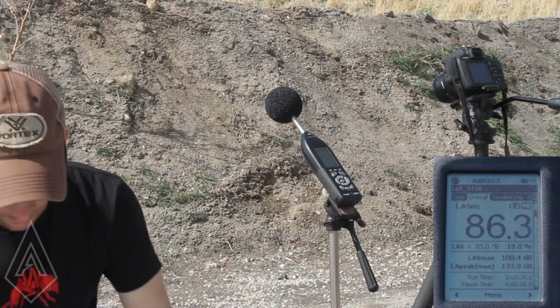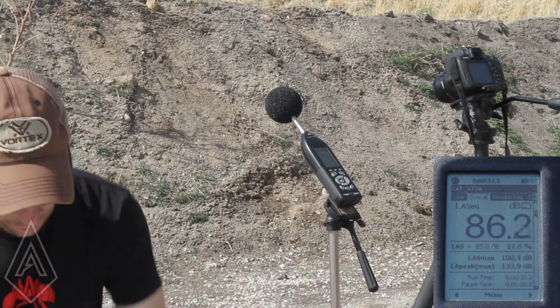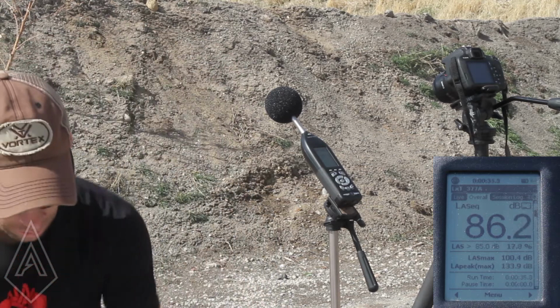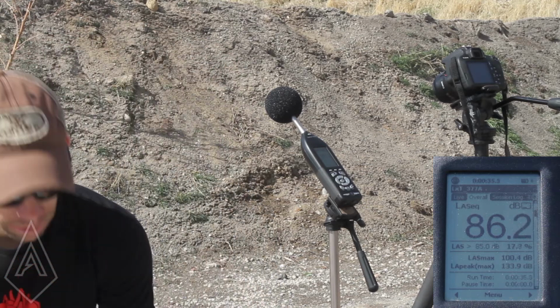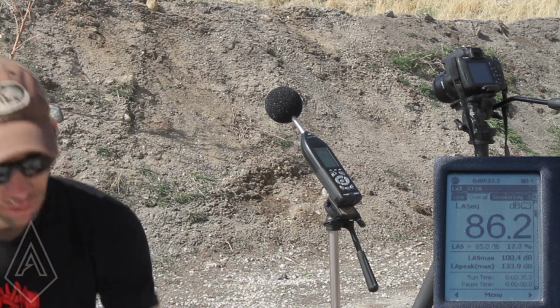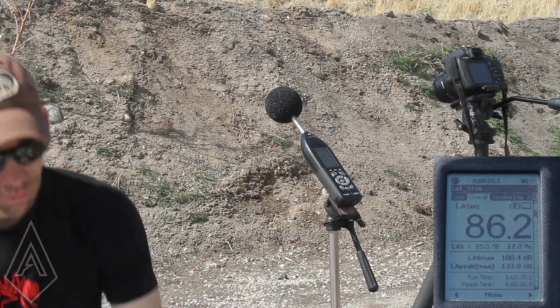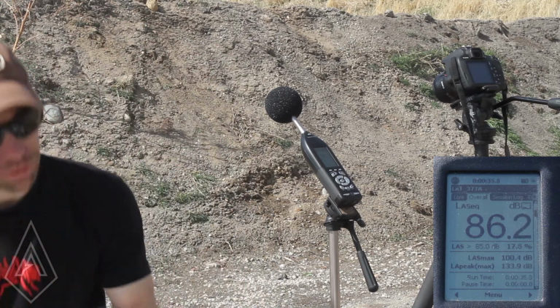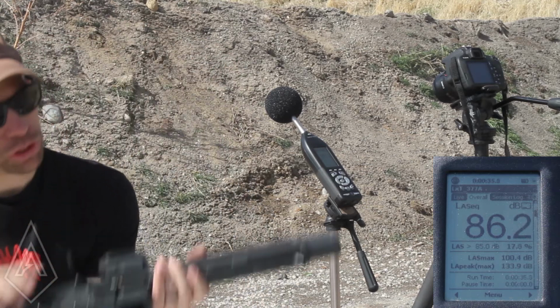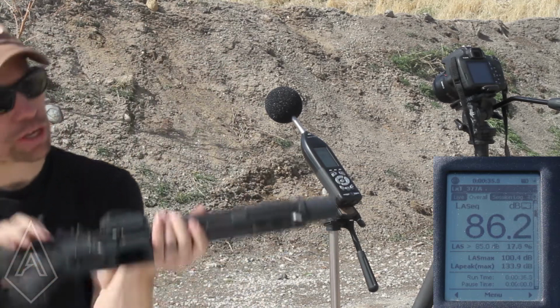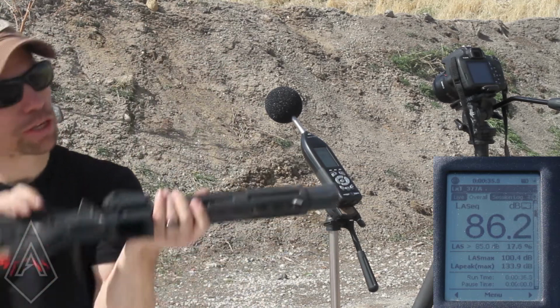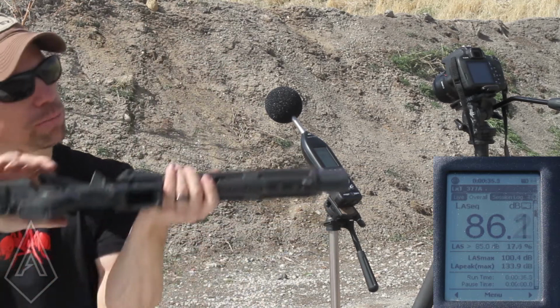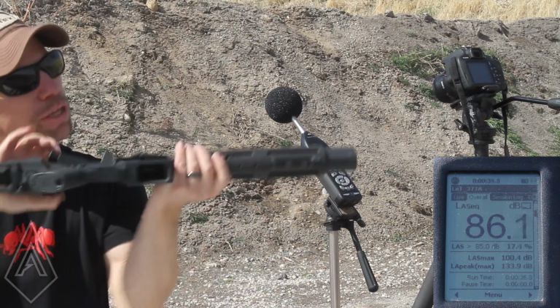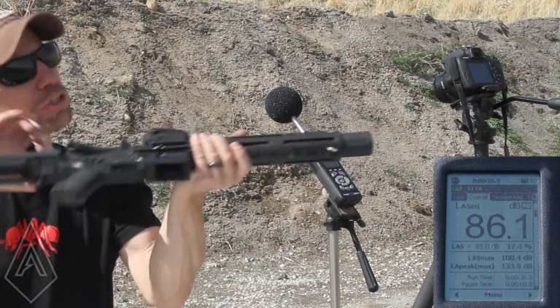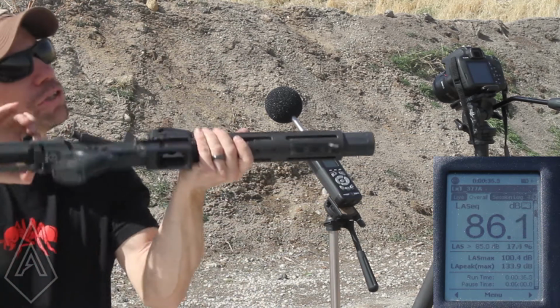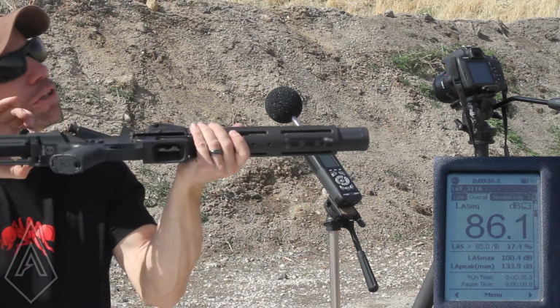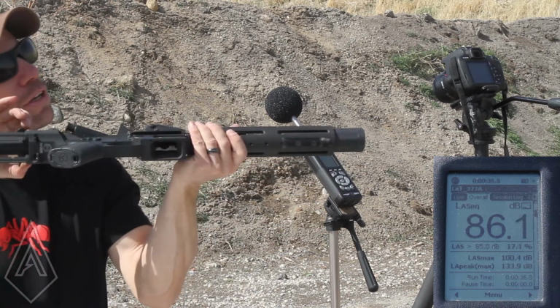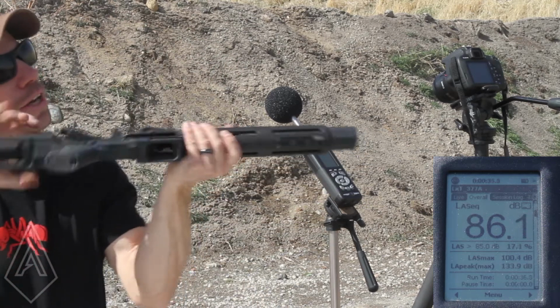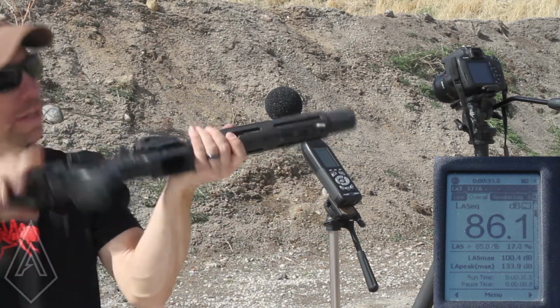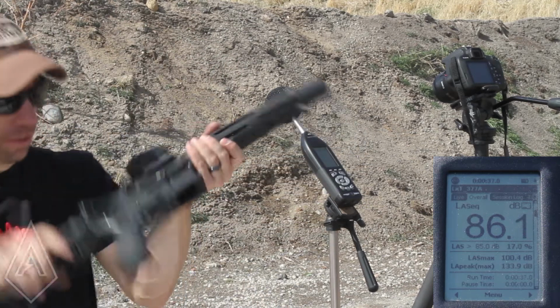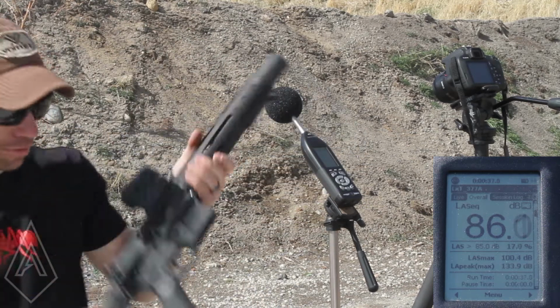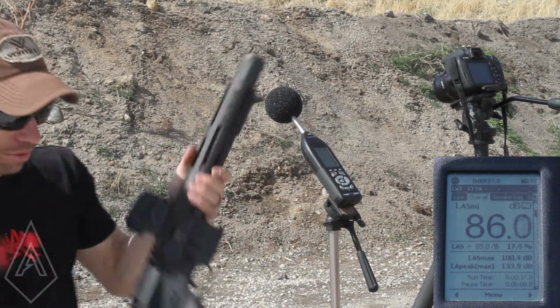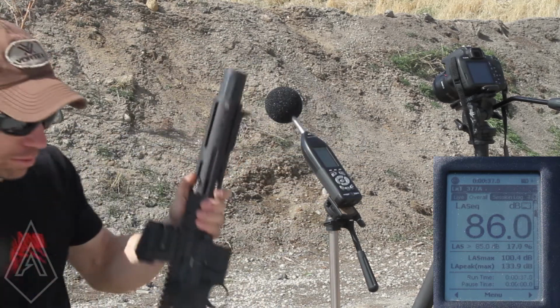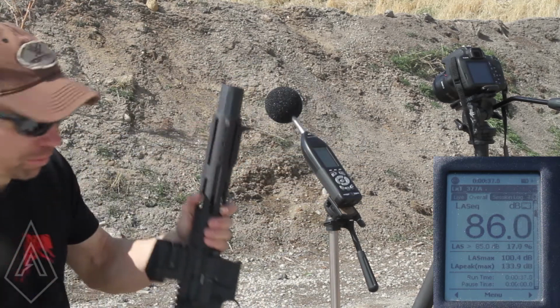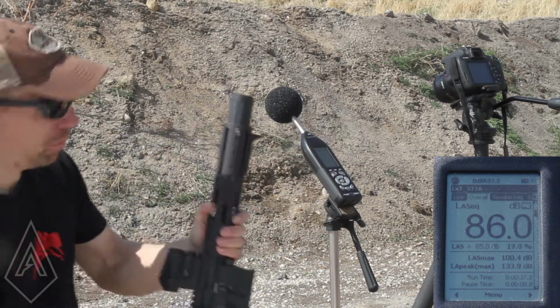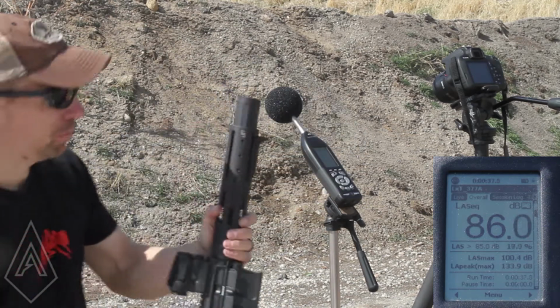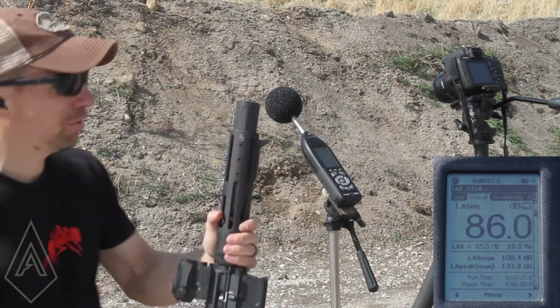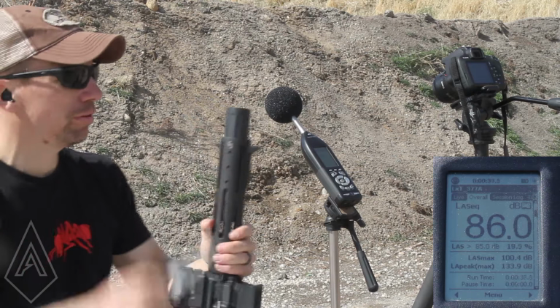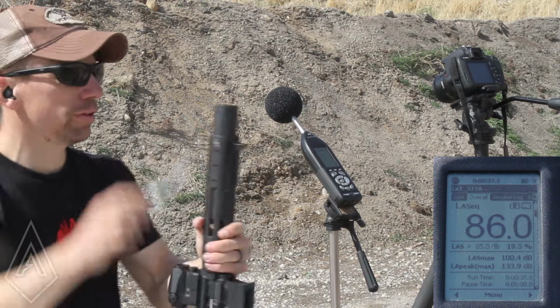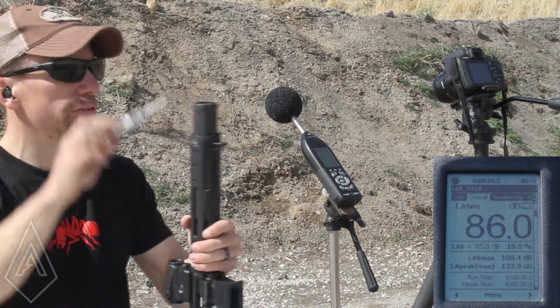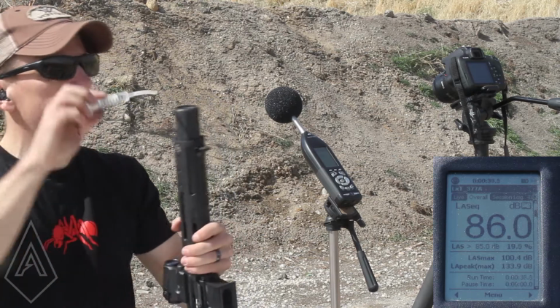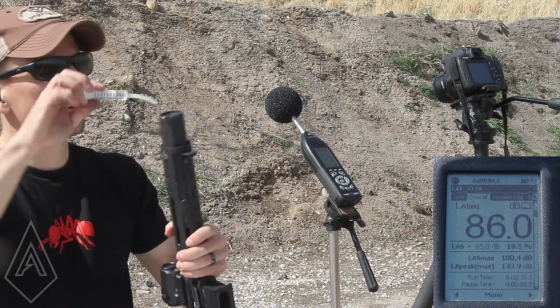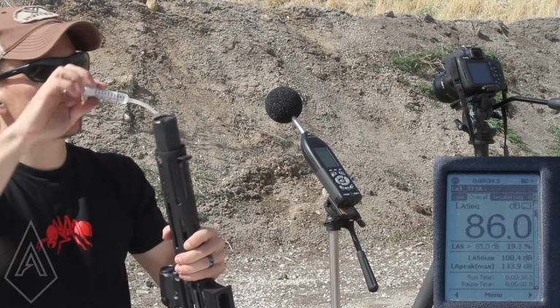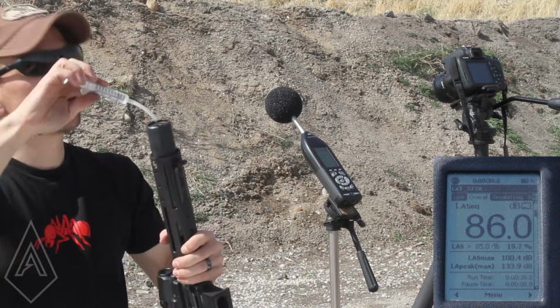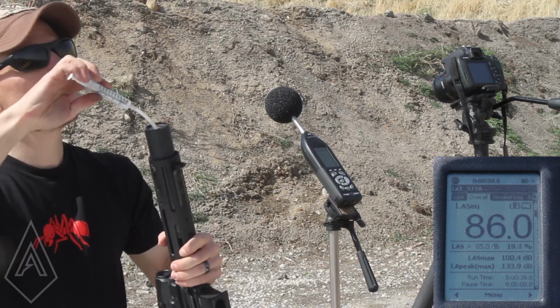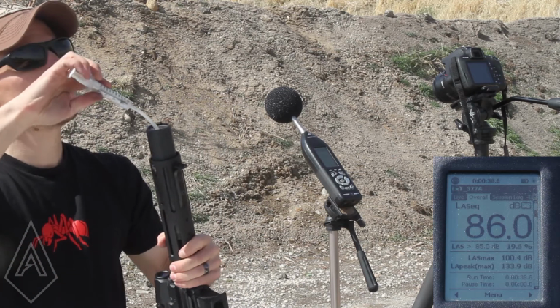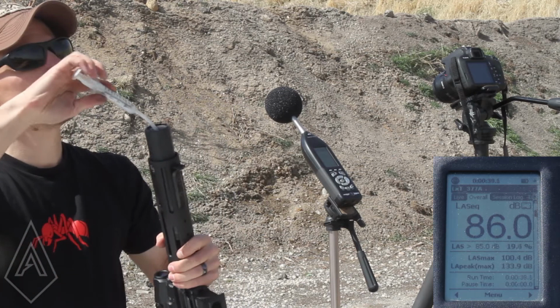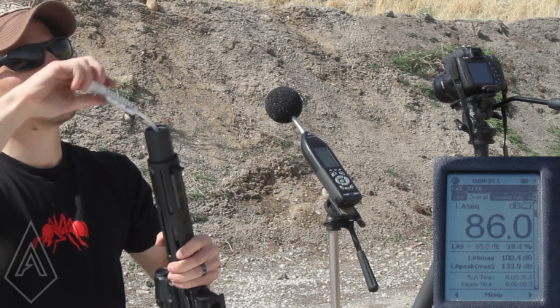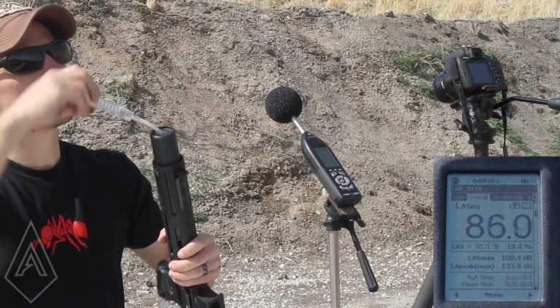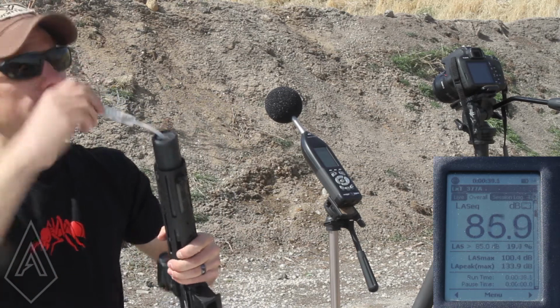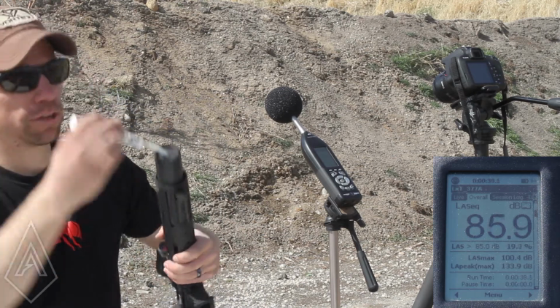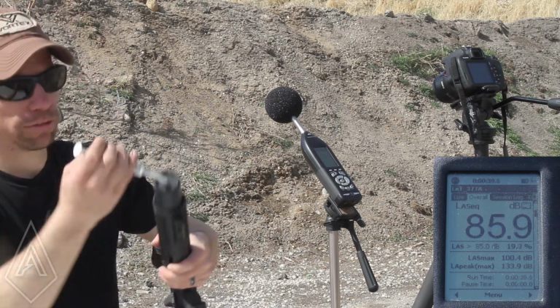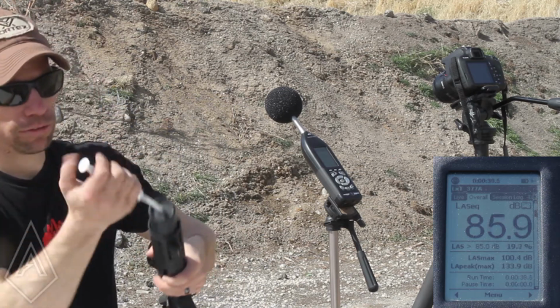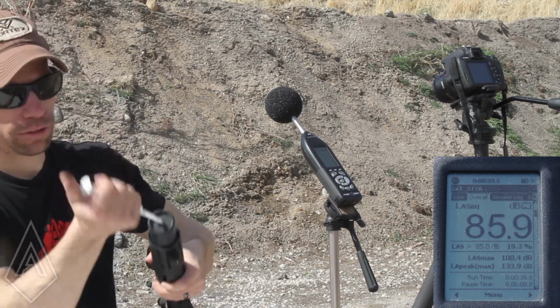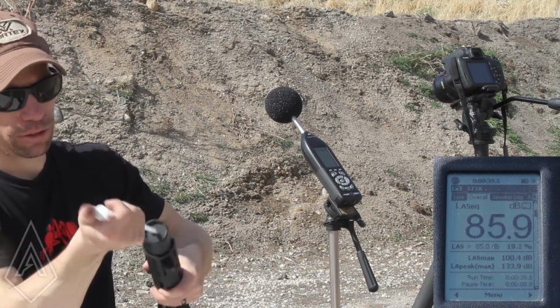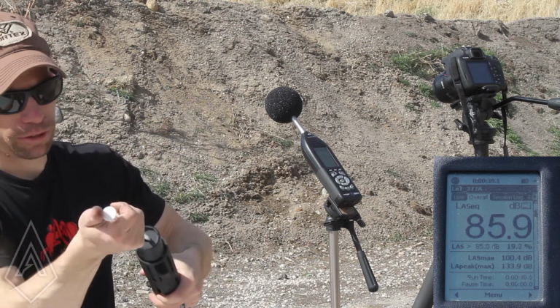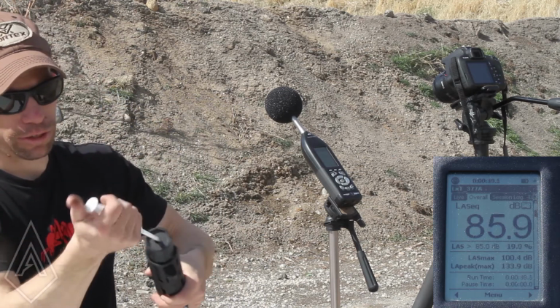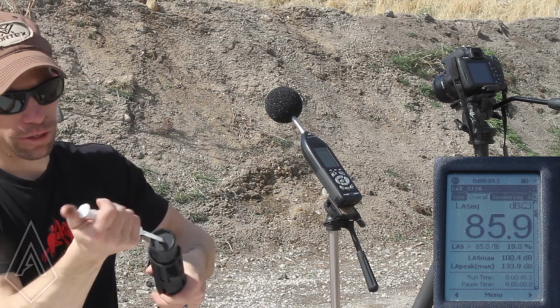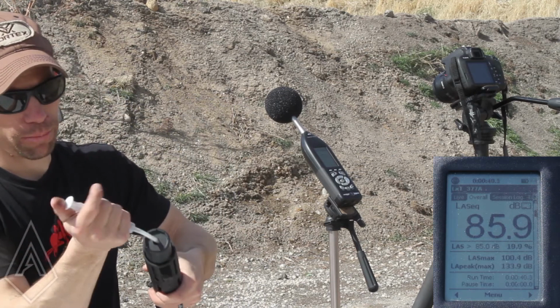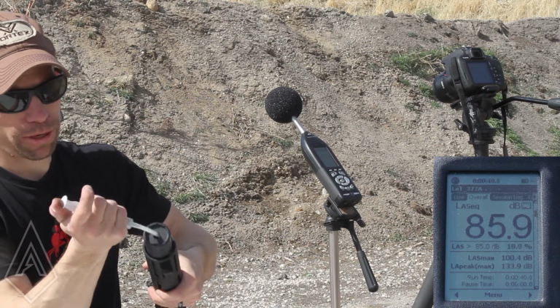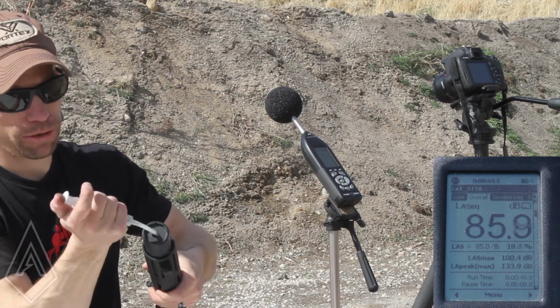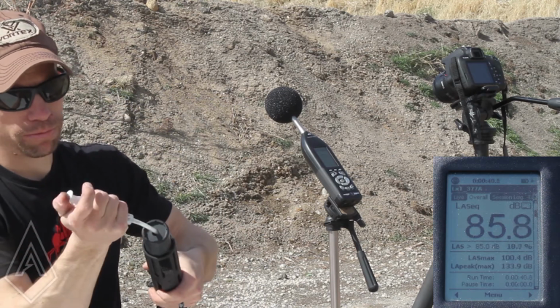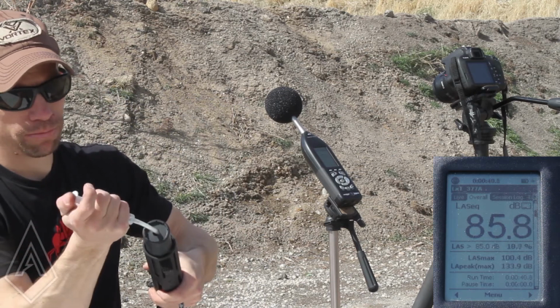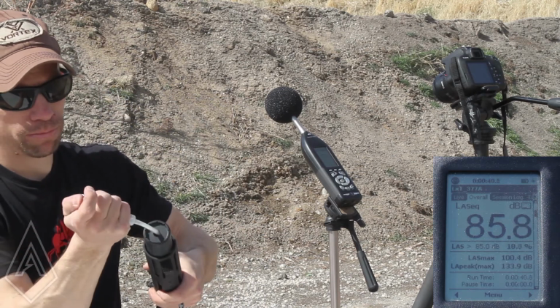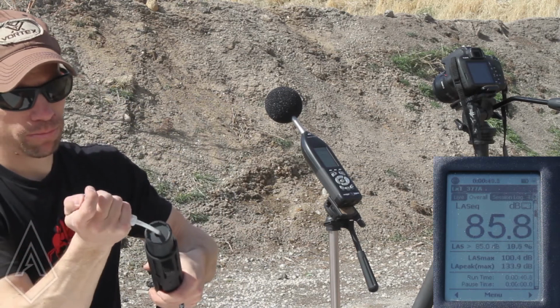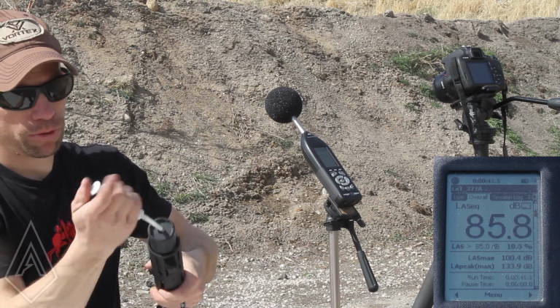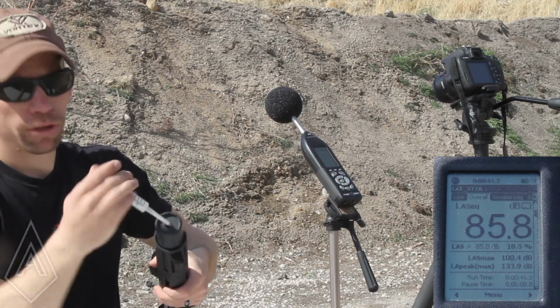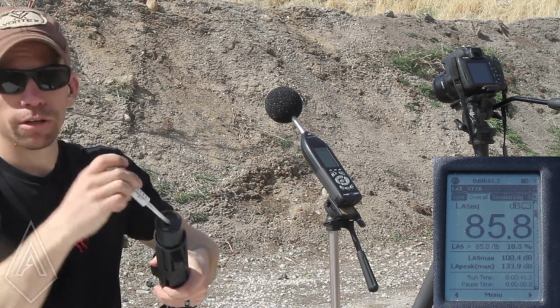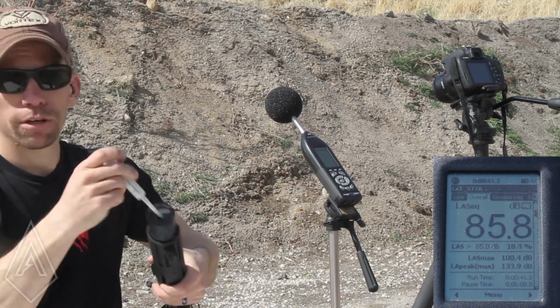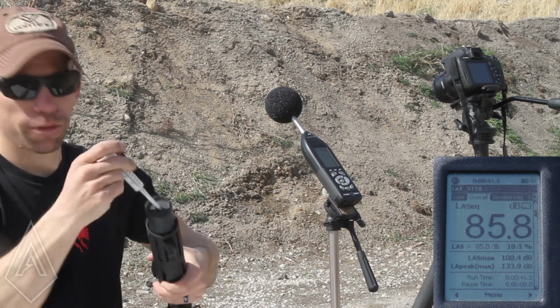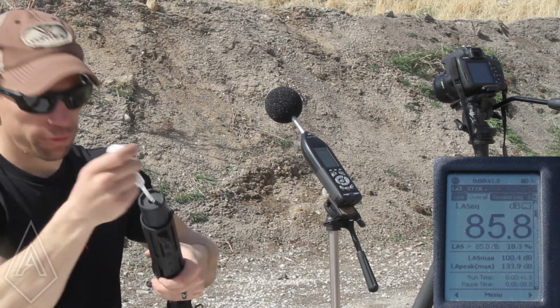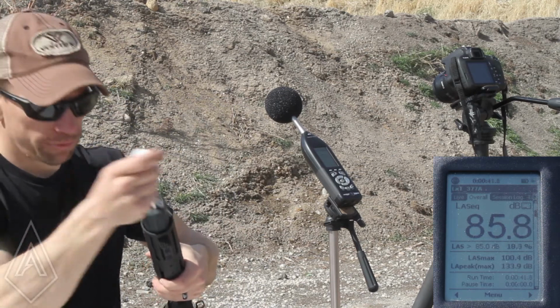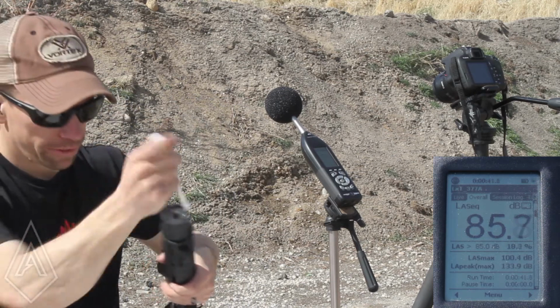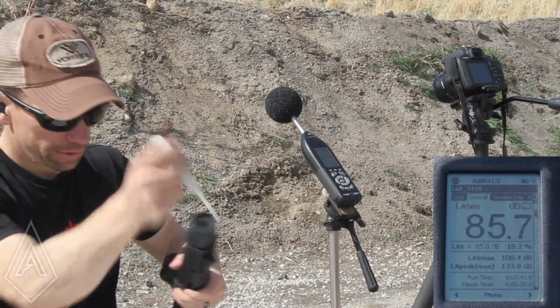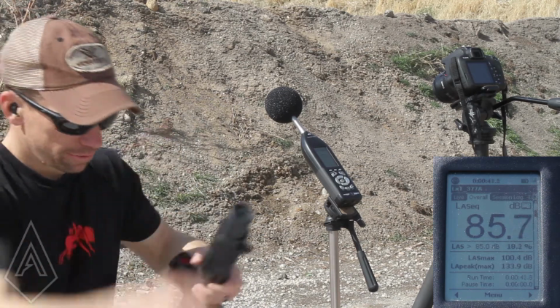Always check and make sure your gun is empty when you do this. Just kind of stick the syringe on the end of the barrel — nothing fancy.